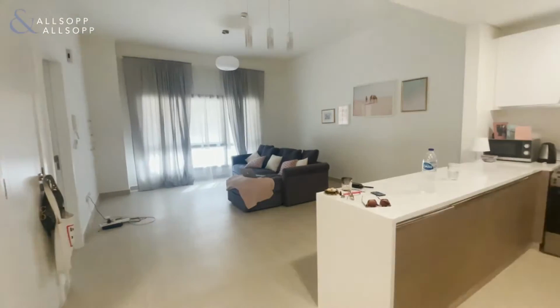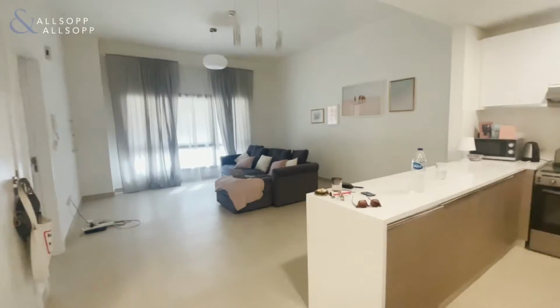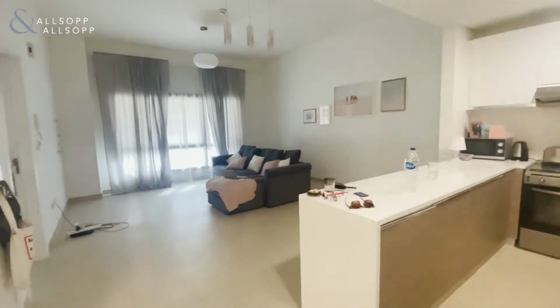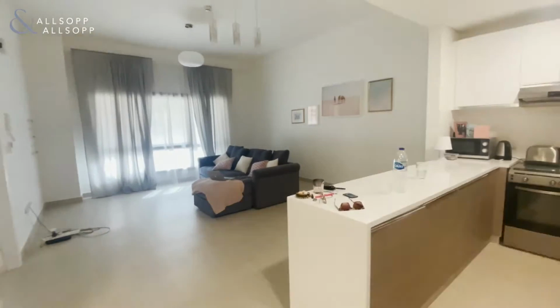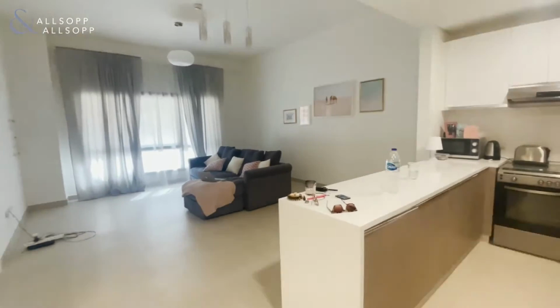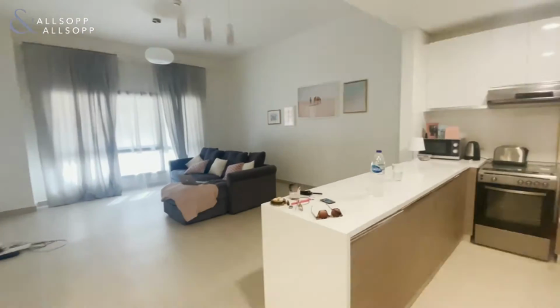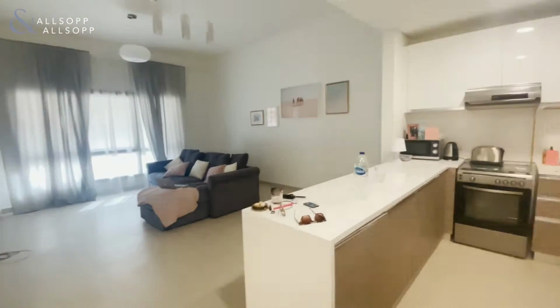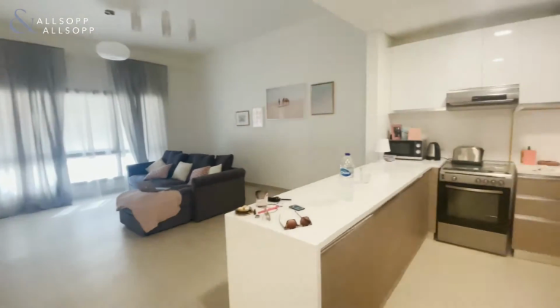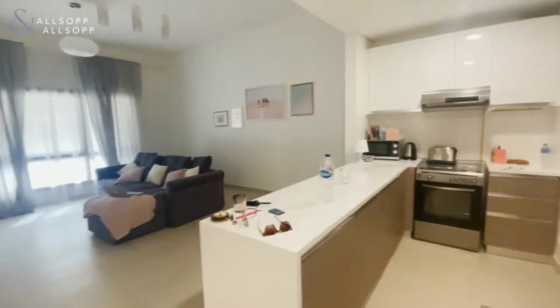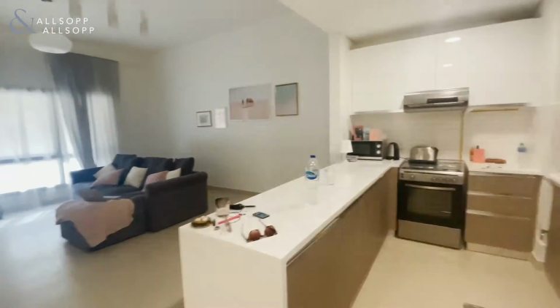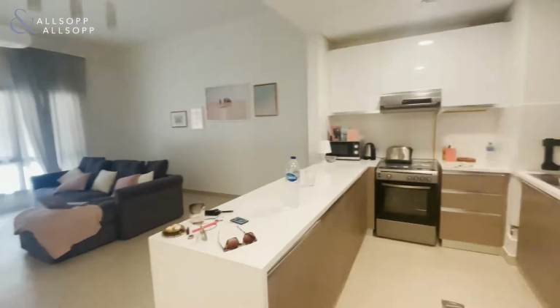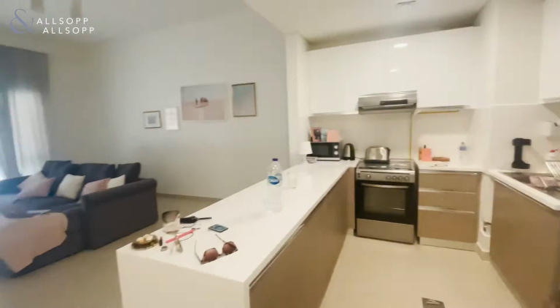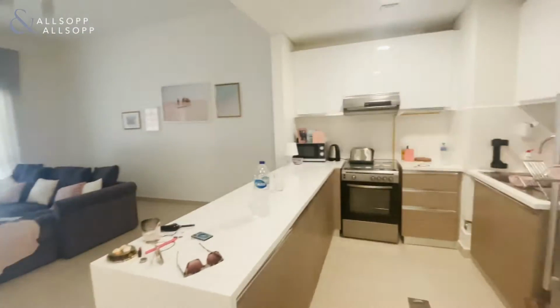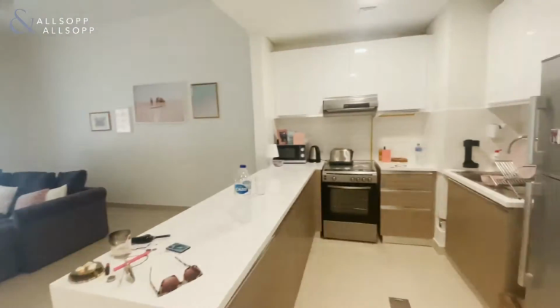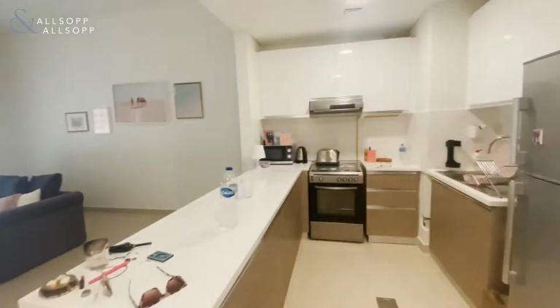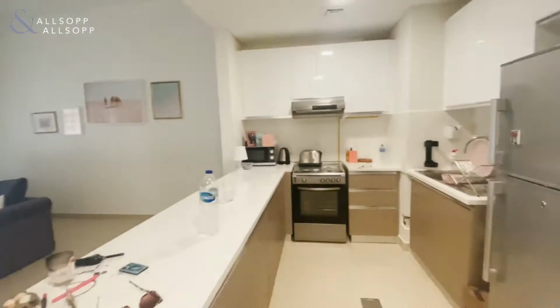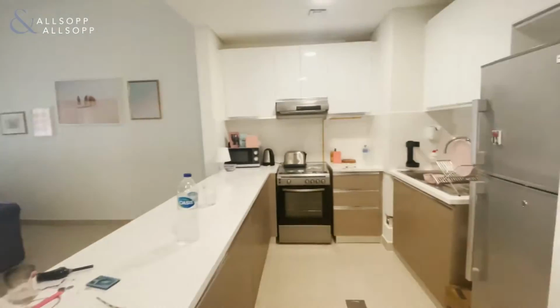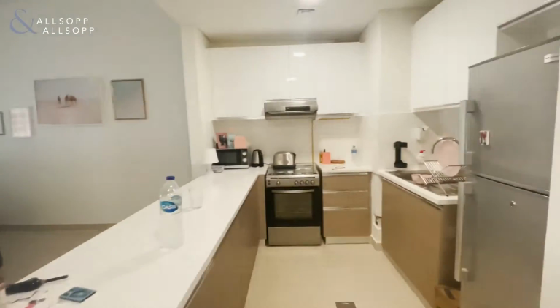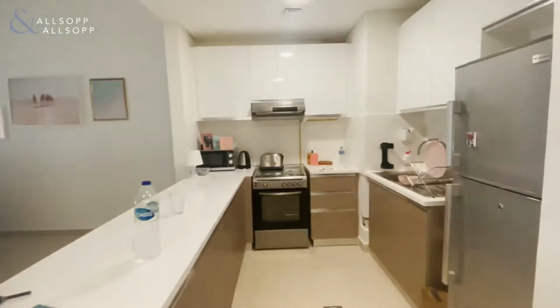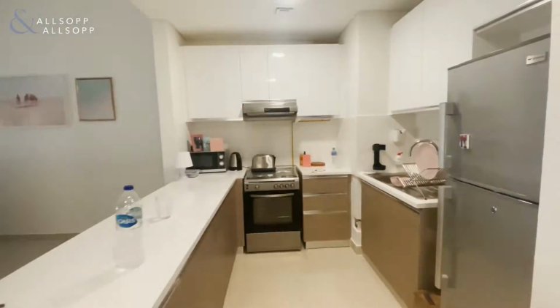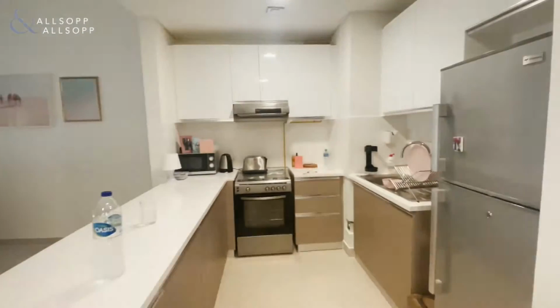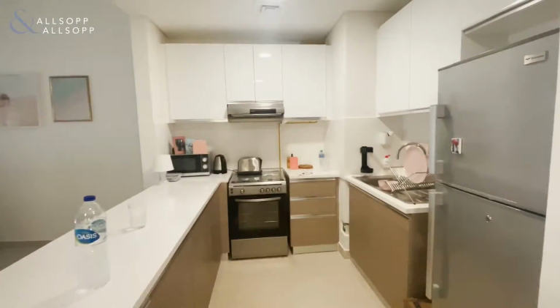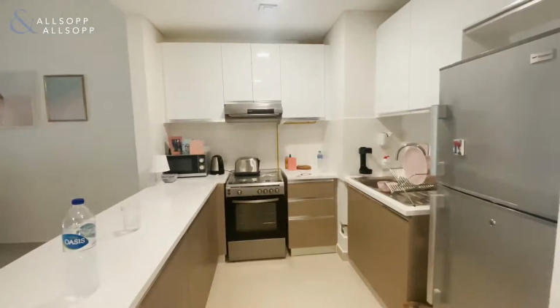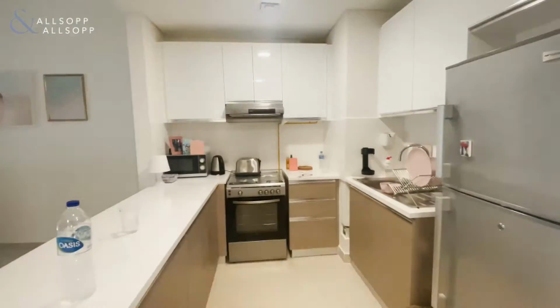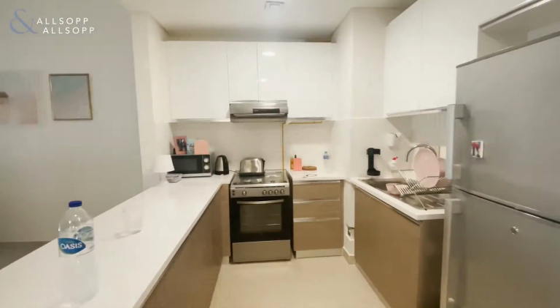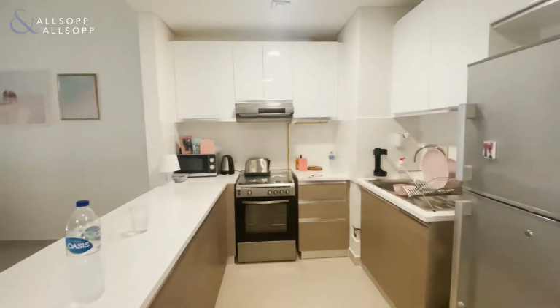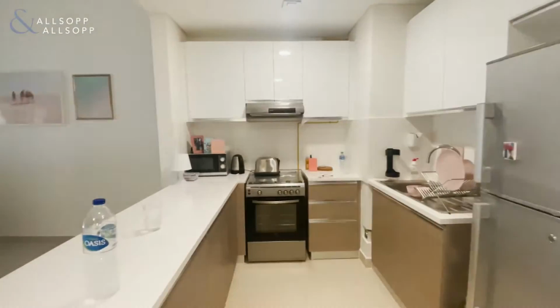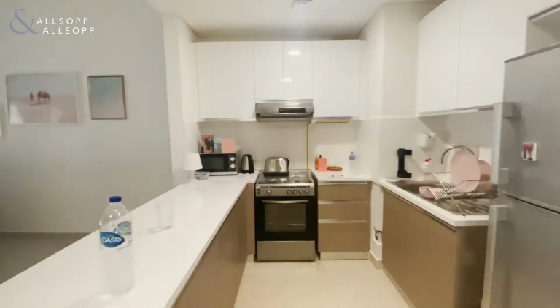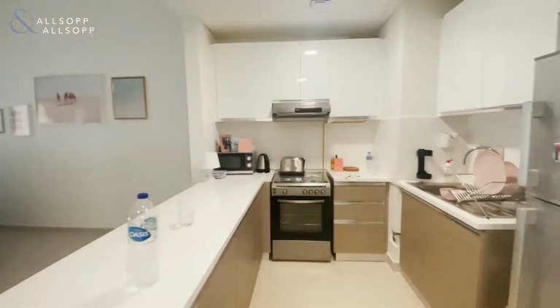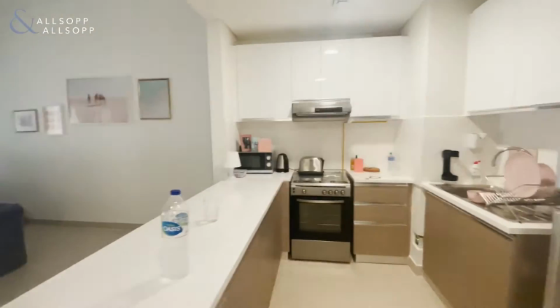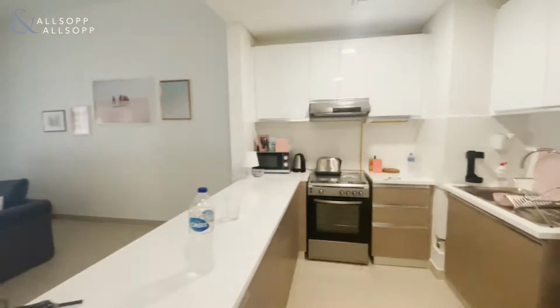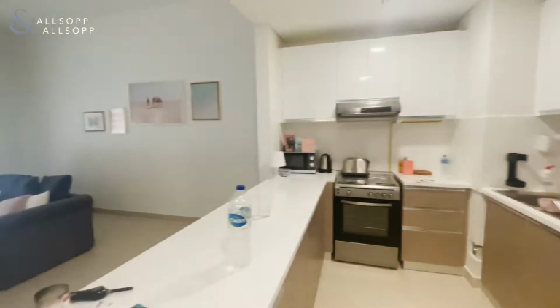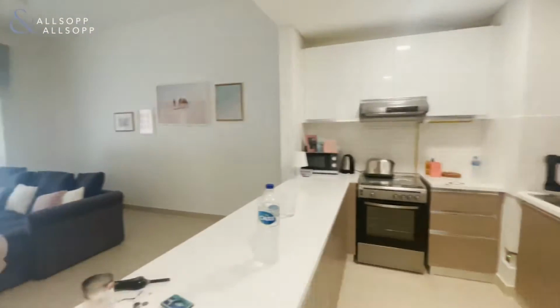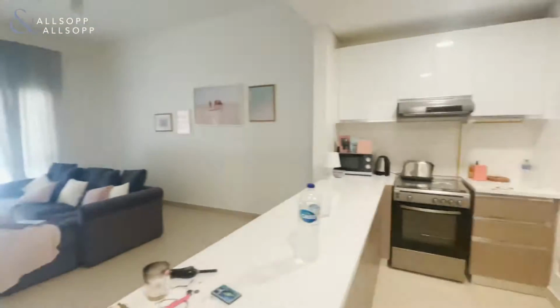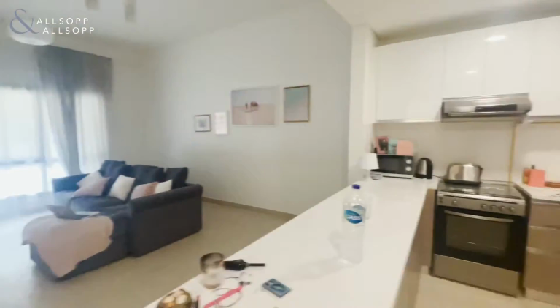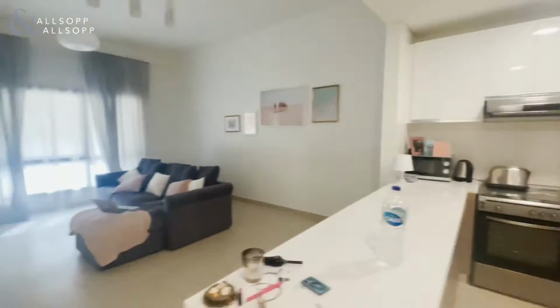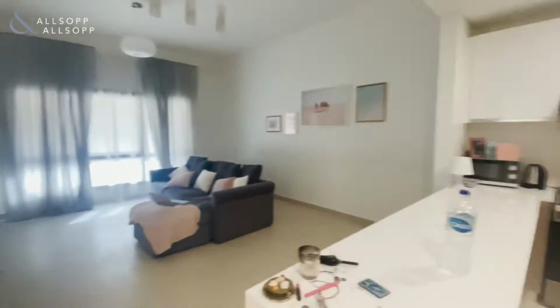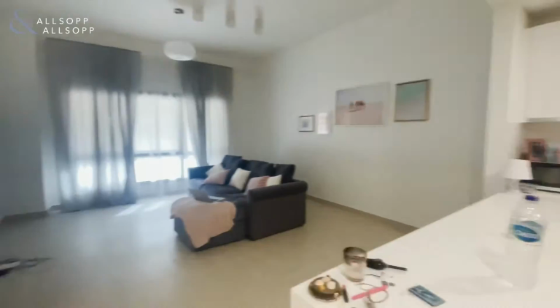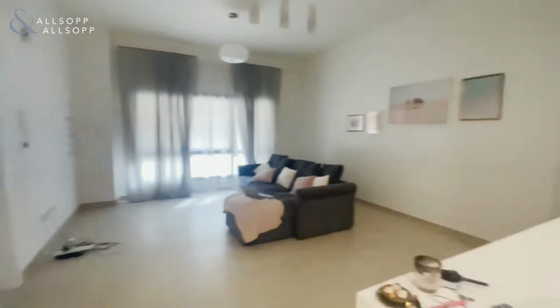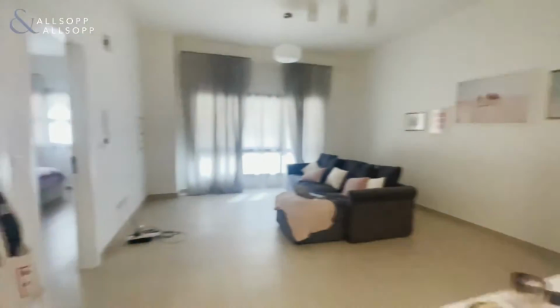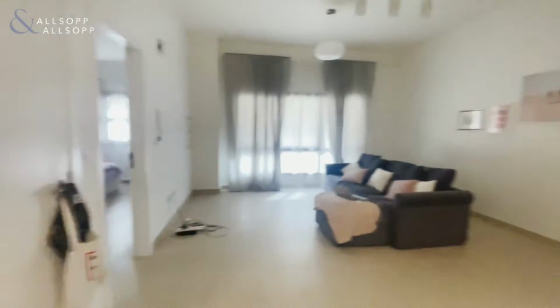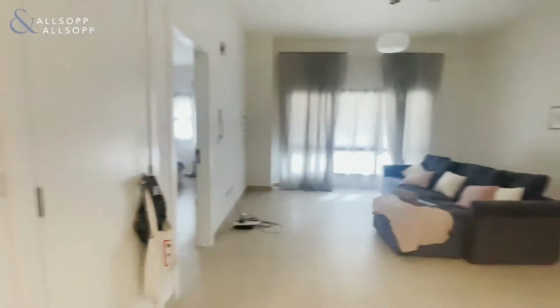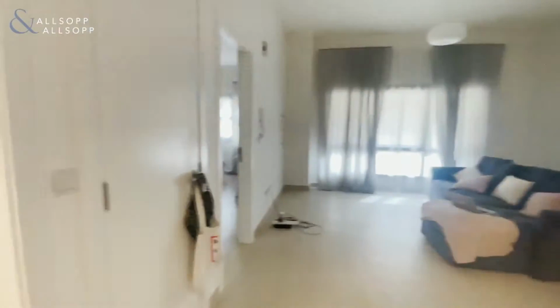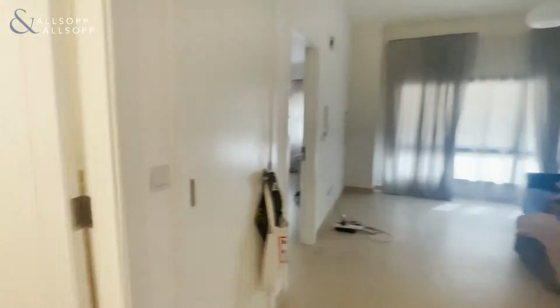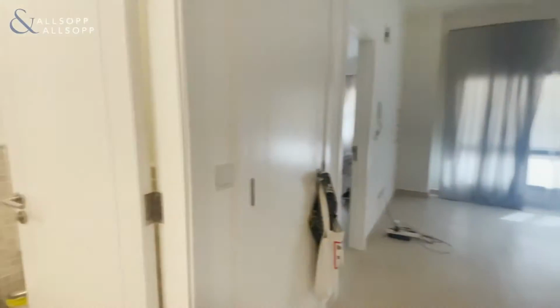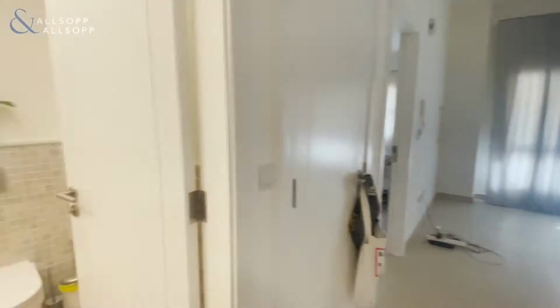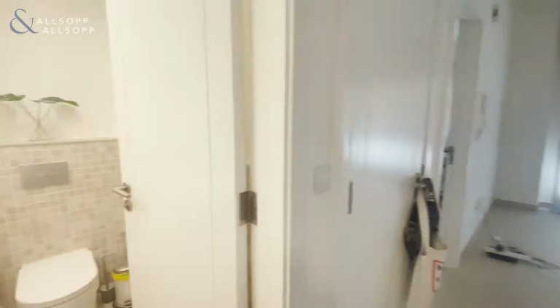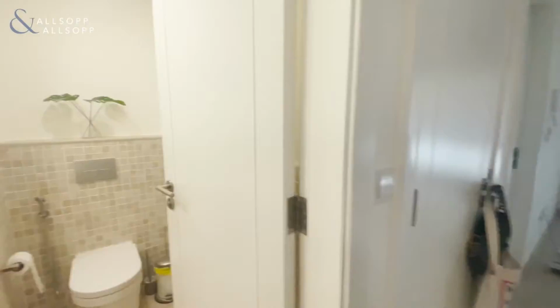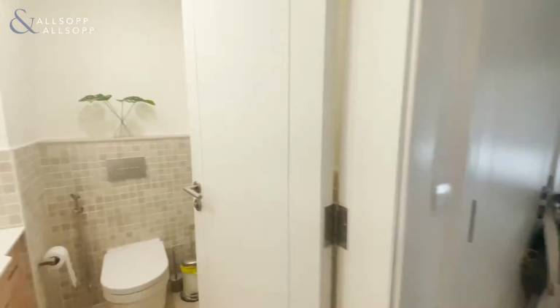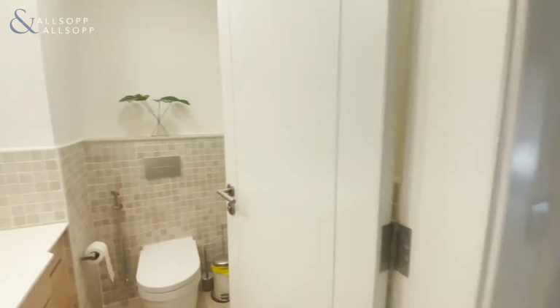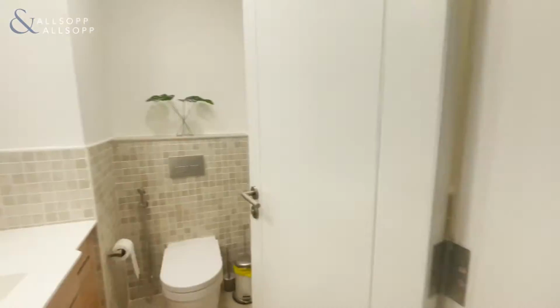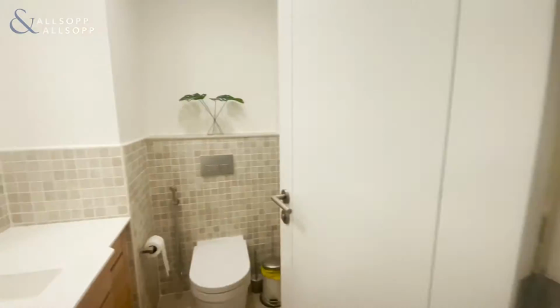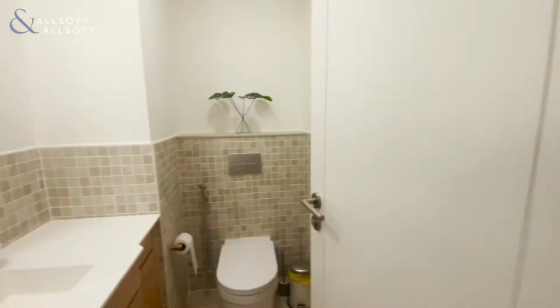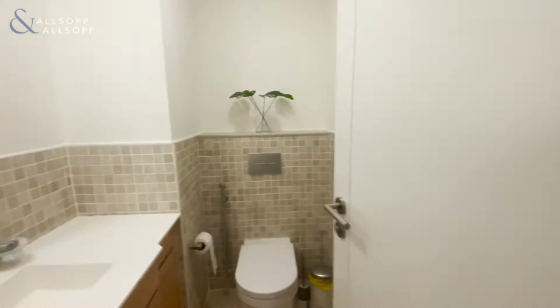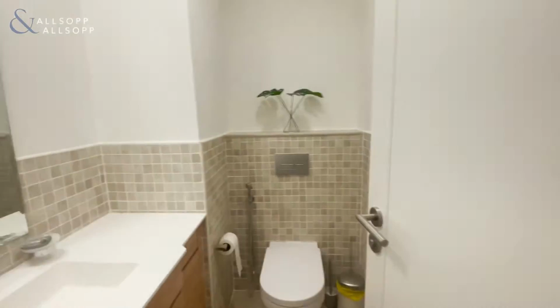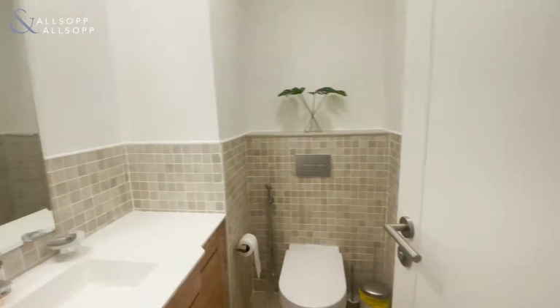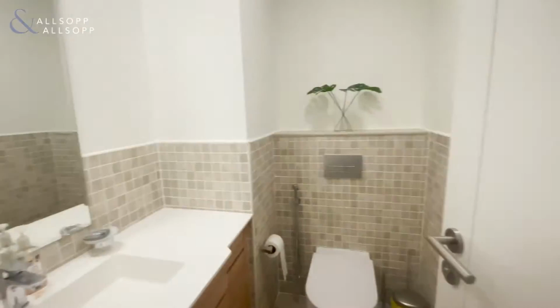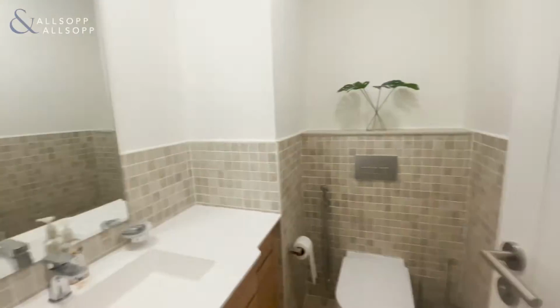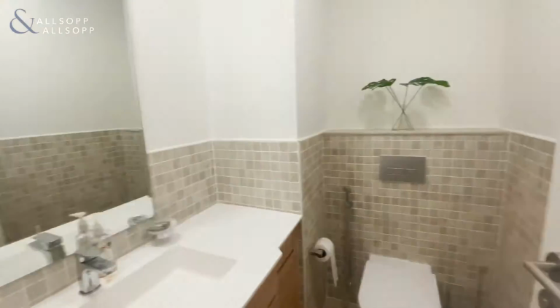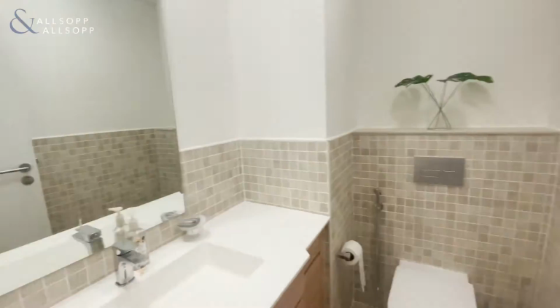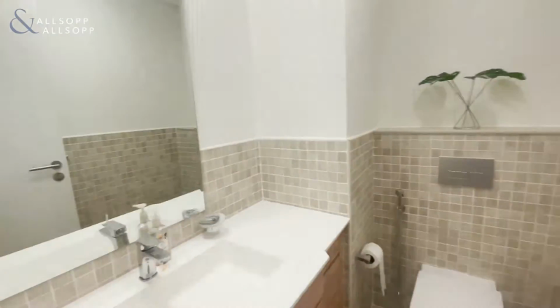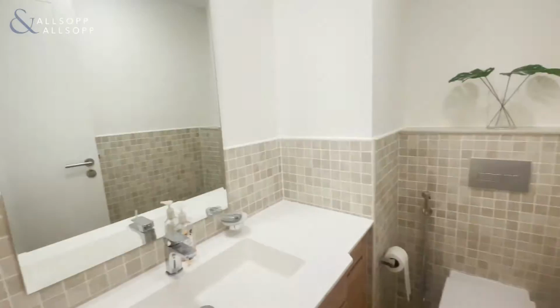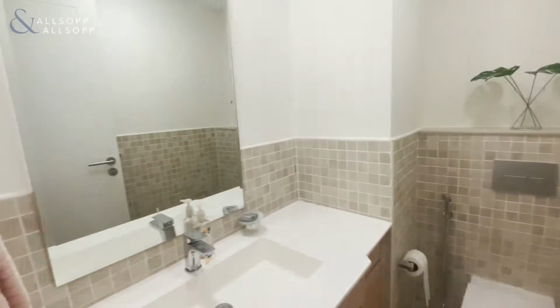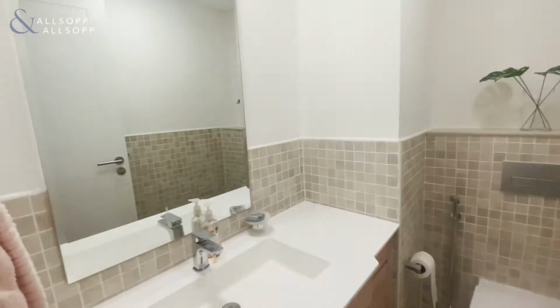Welcome to this one-bedroom, ground floor Al-Andalus apartment, which consists of 724 square feet of internal living space.